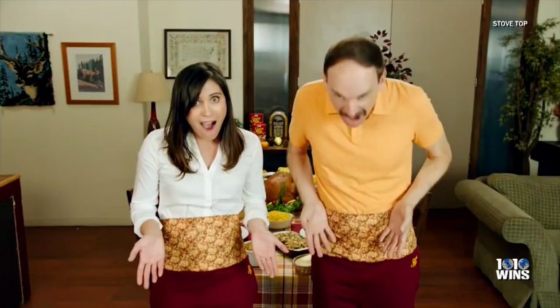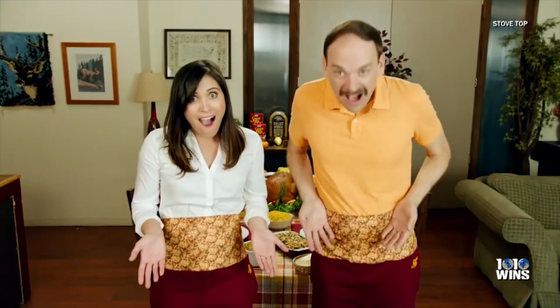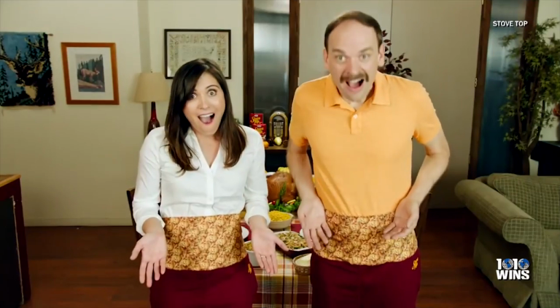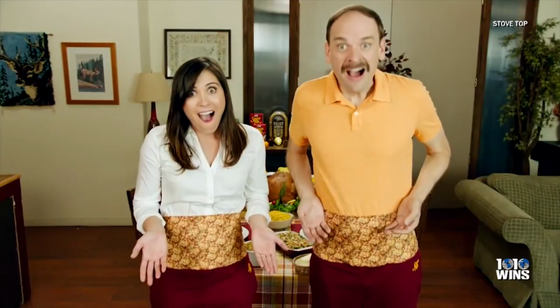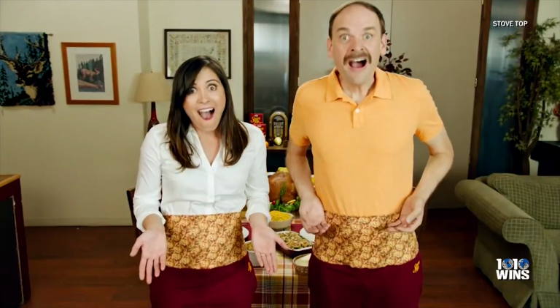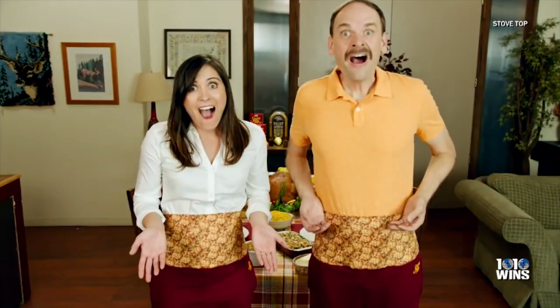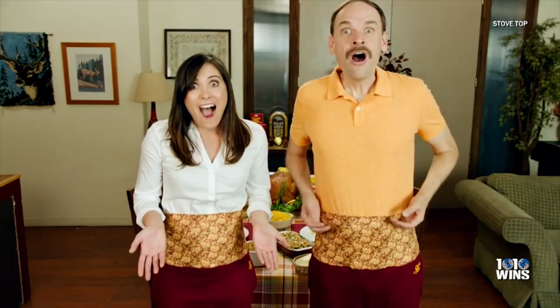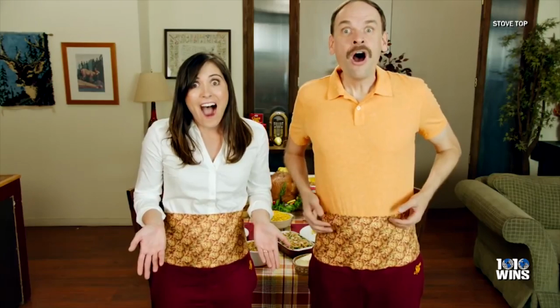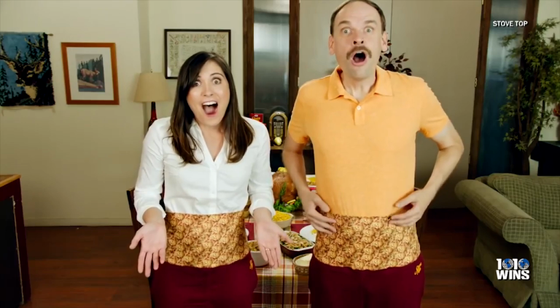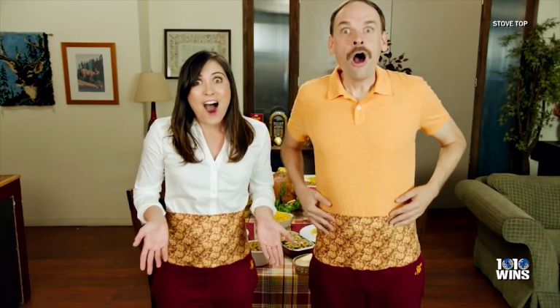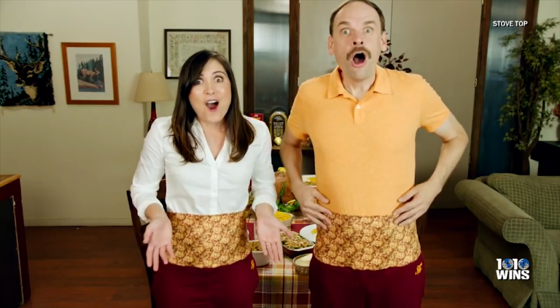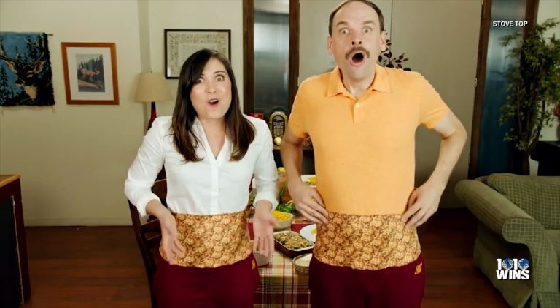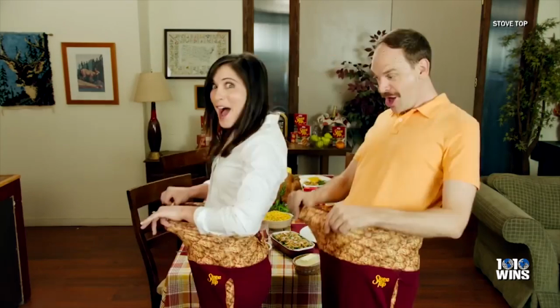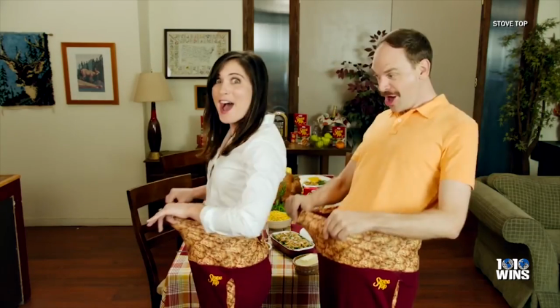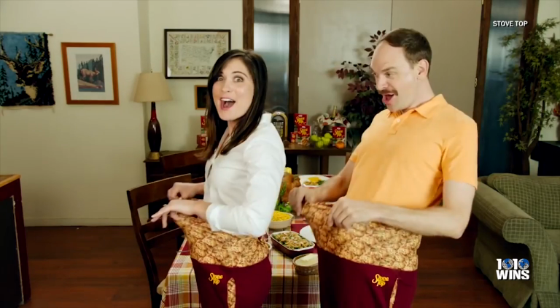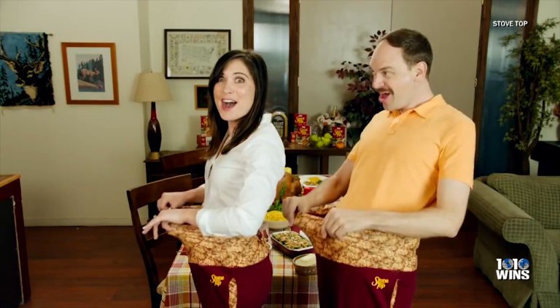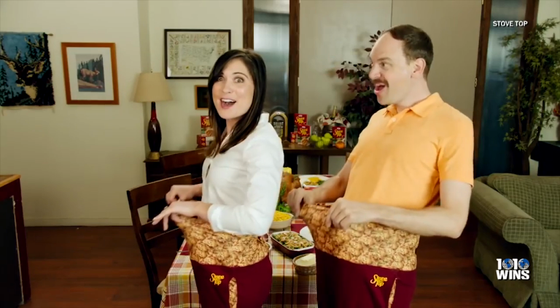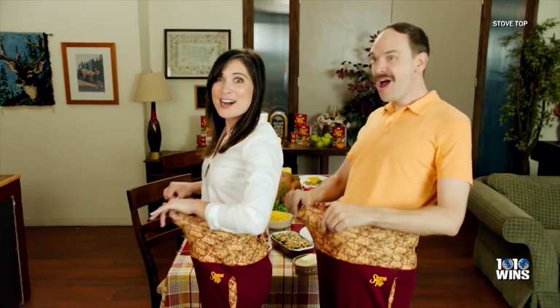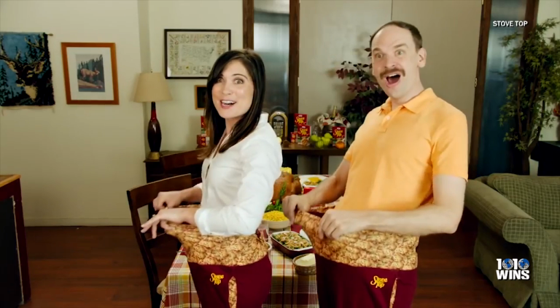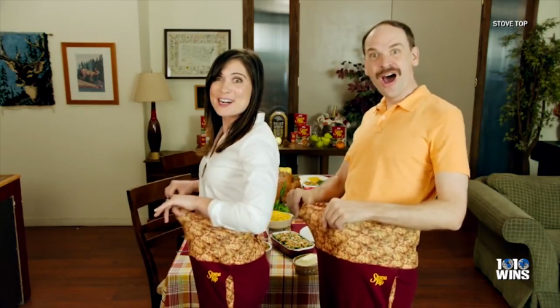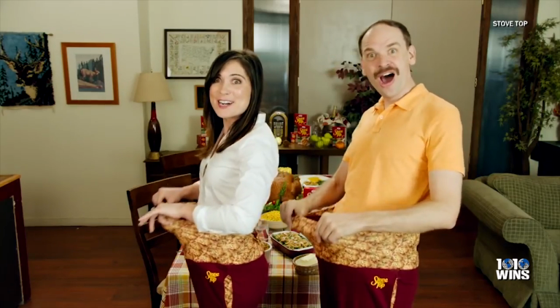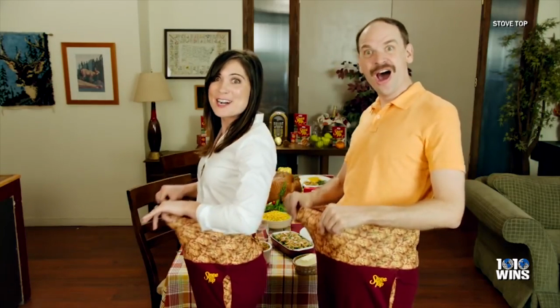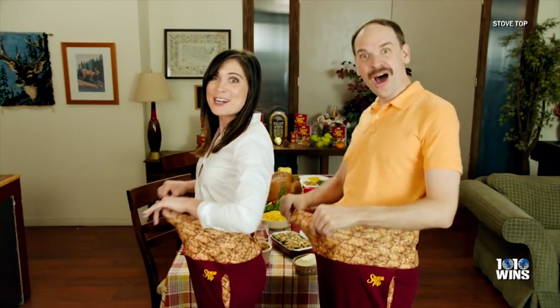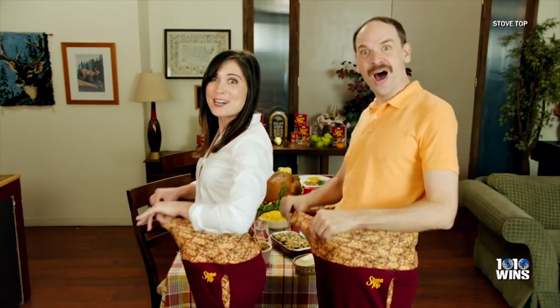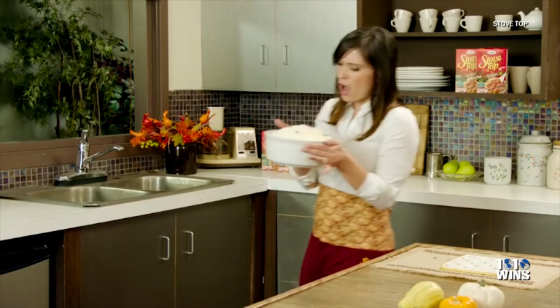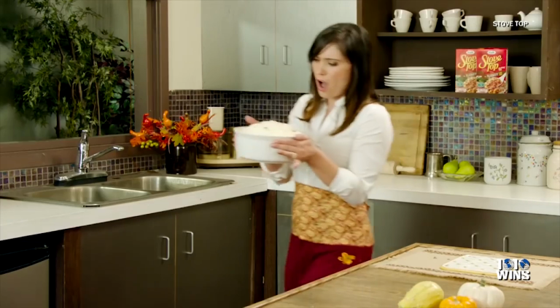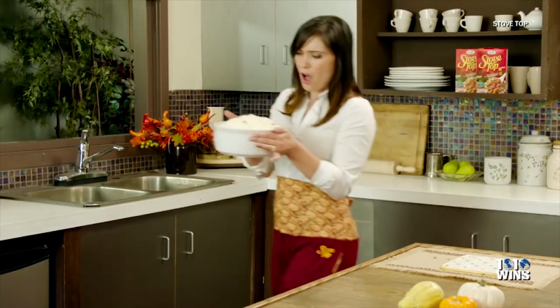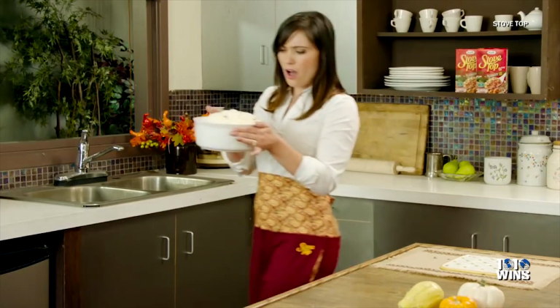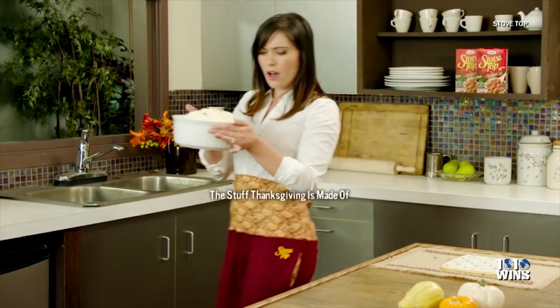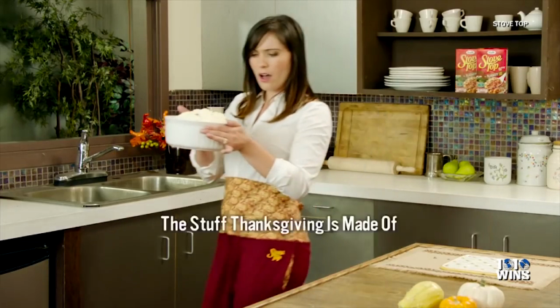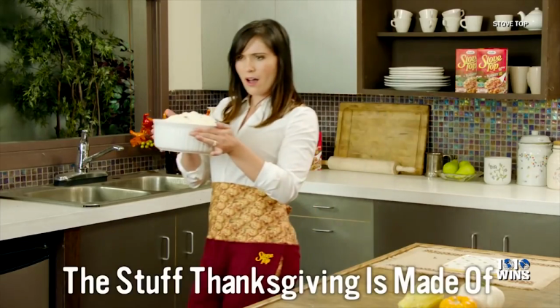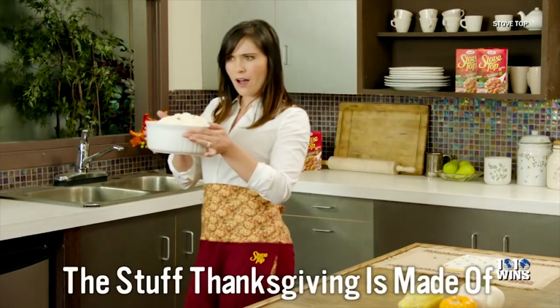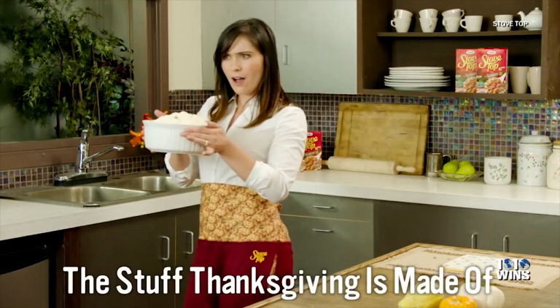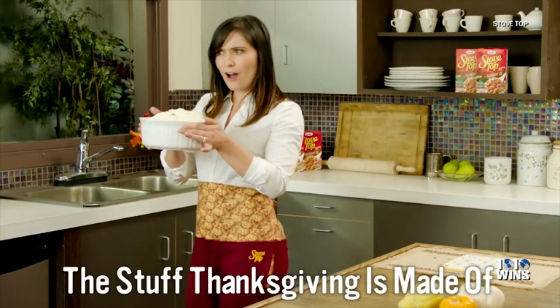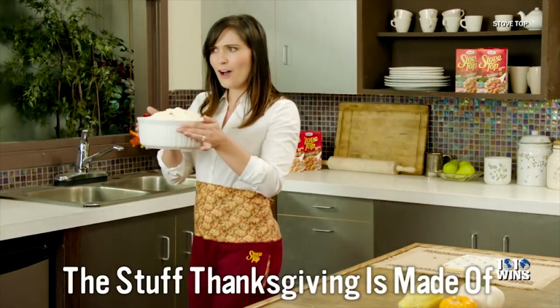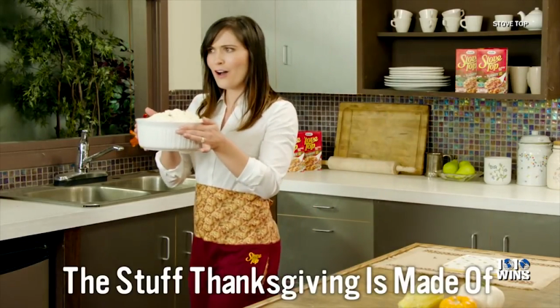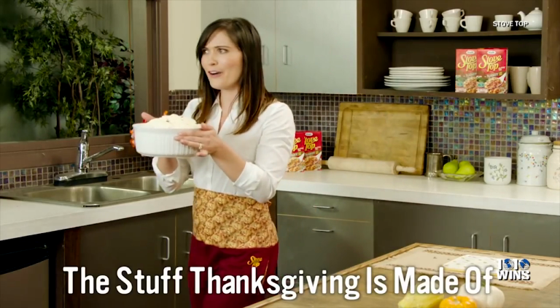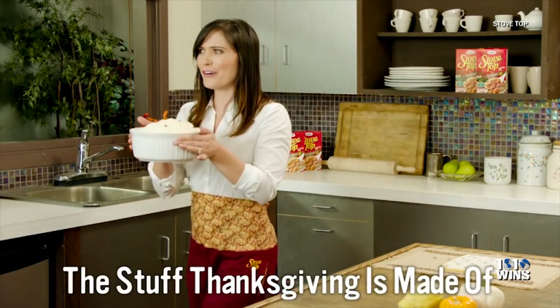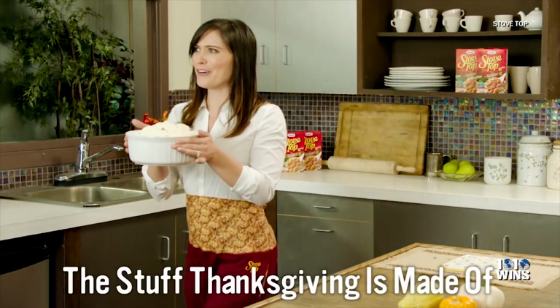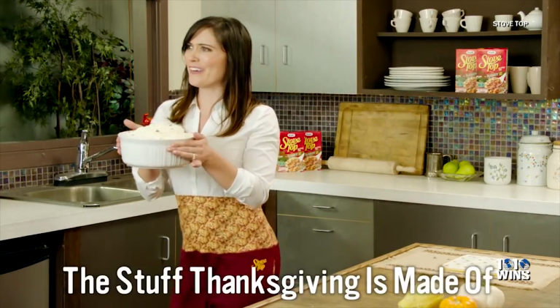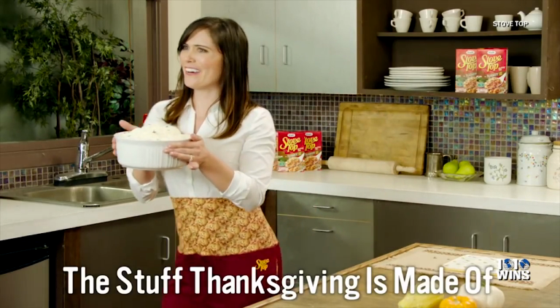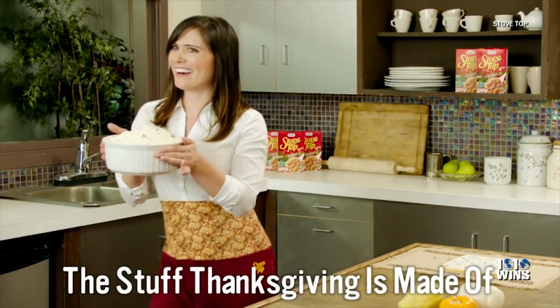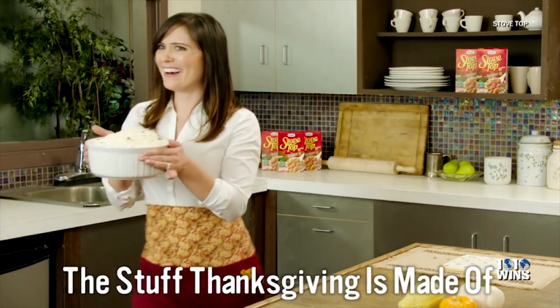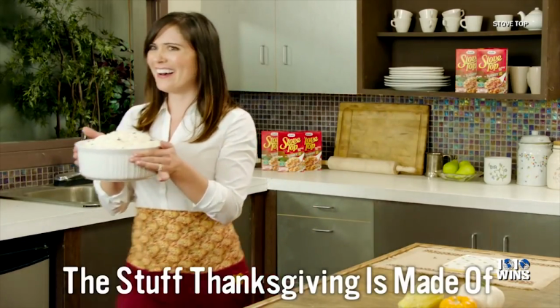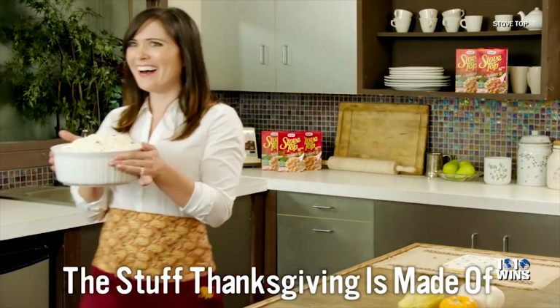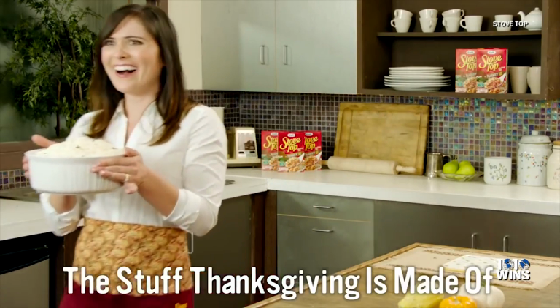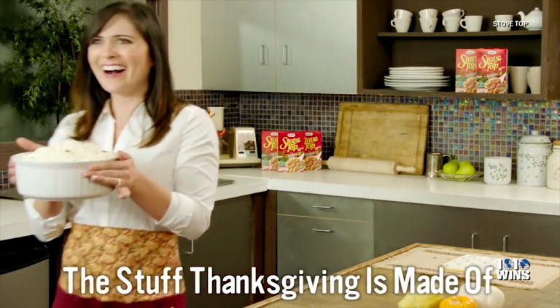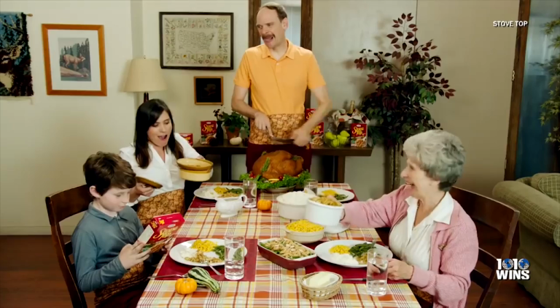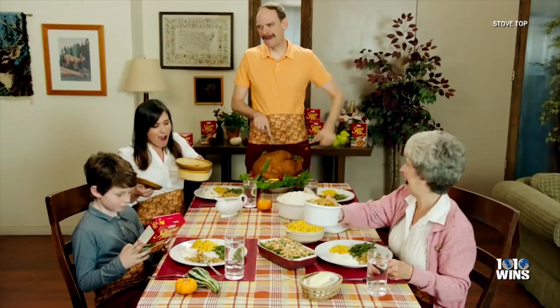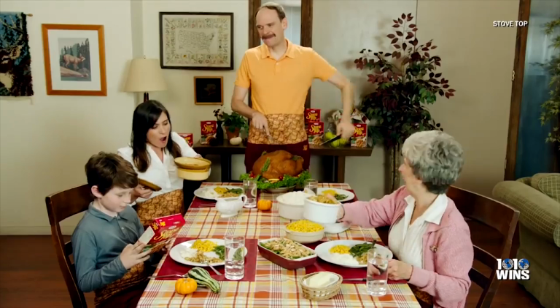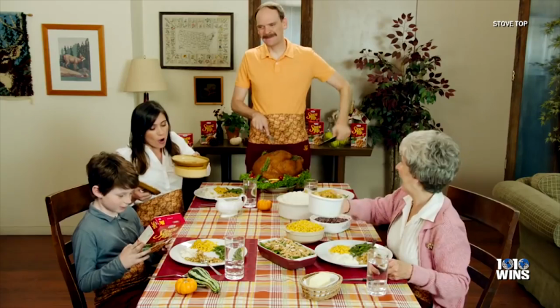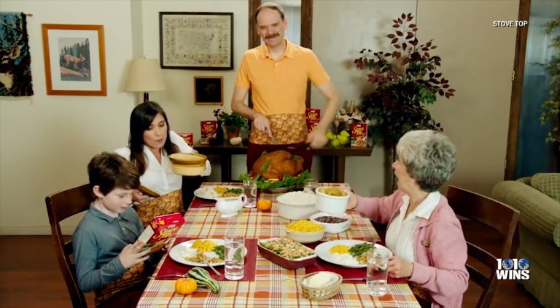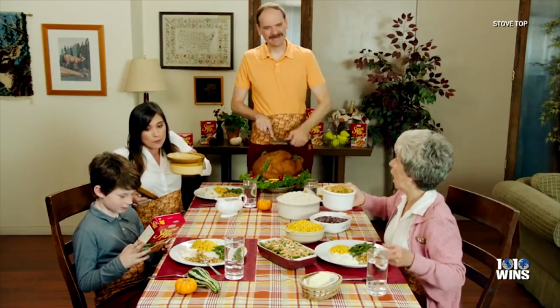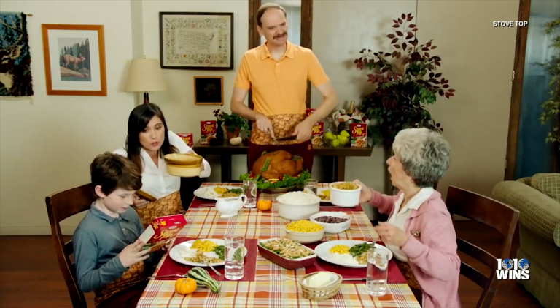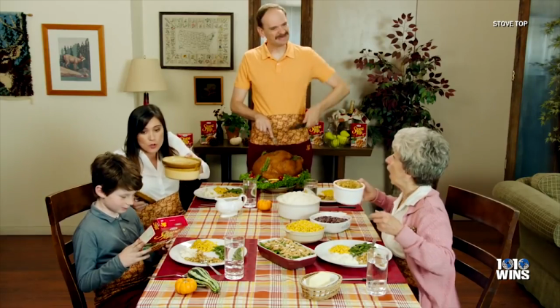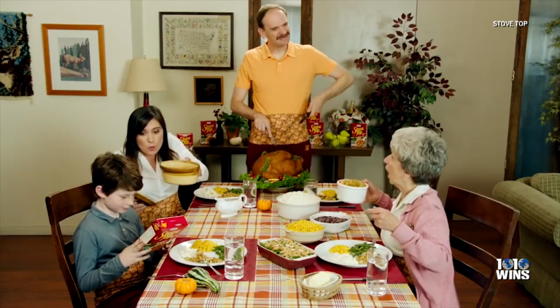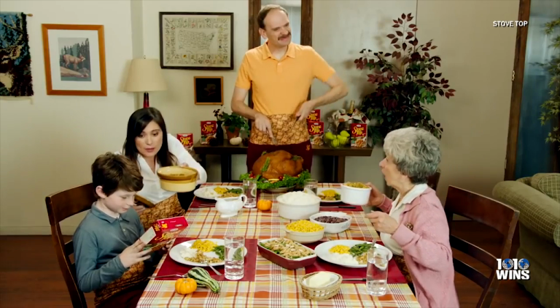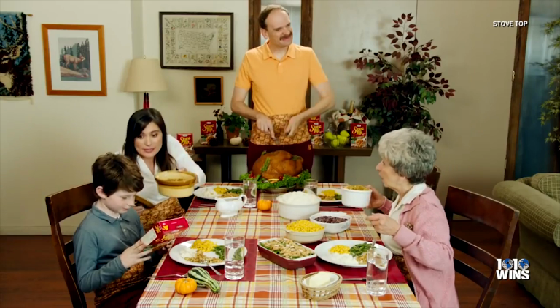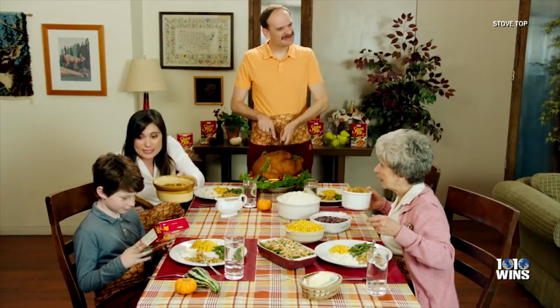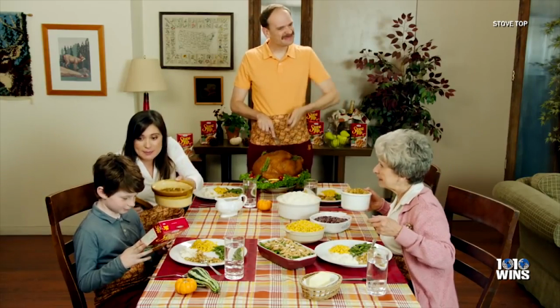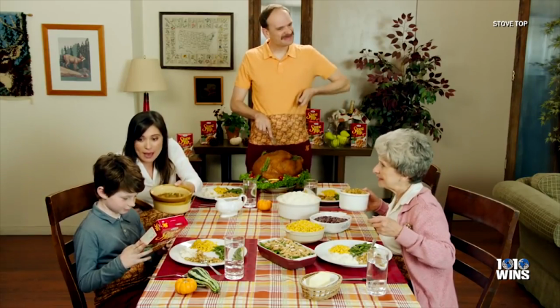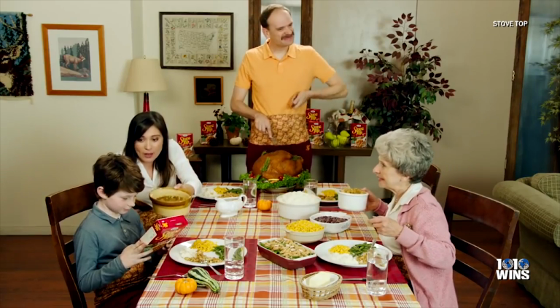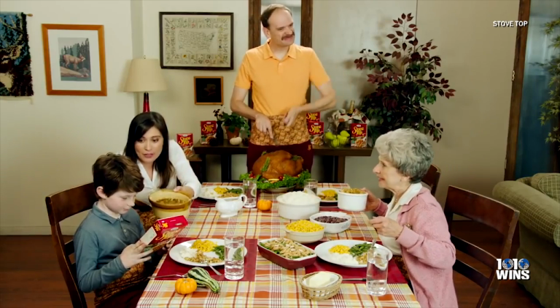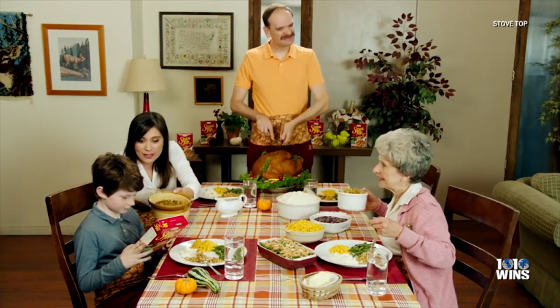Introducing Stovetop Thanksgiving Dinner Pants. This is the stuff Thanksgiving is made of. Stovetop might just have the fix for you.